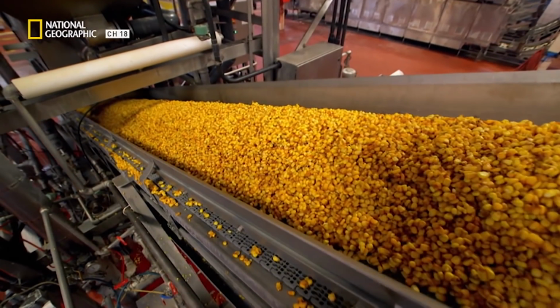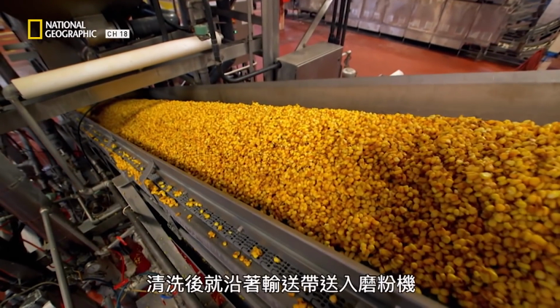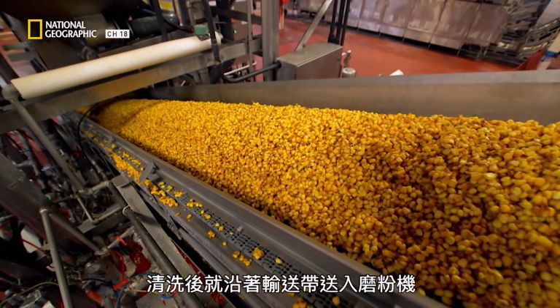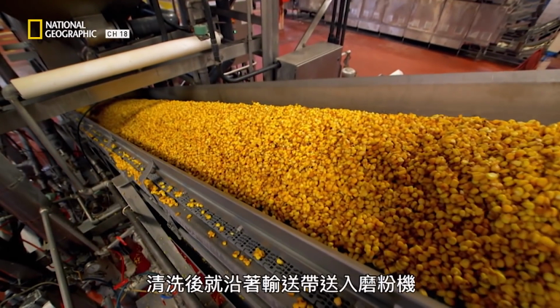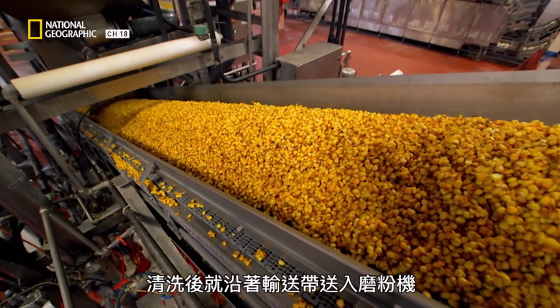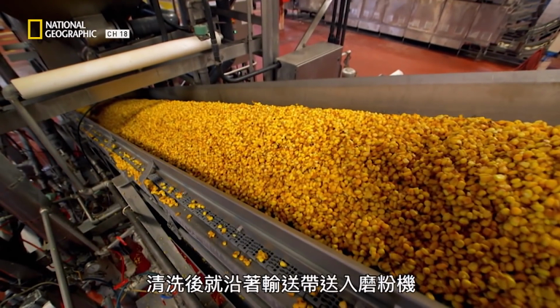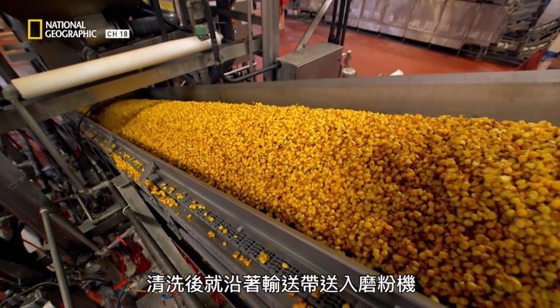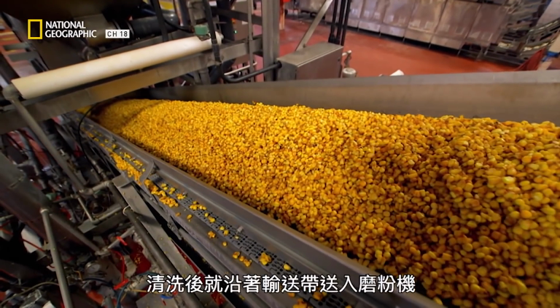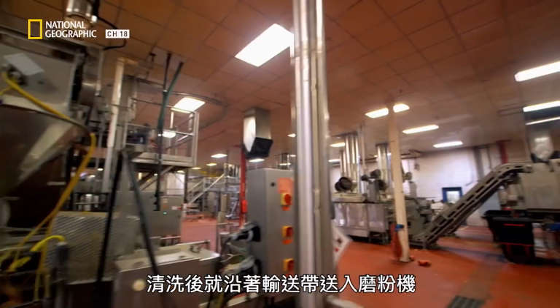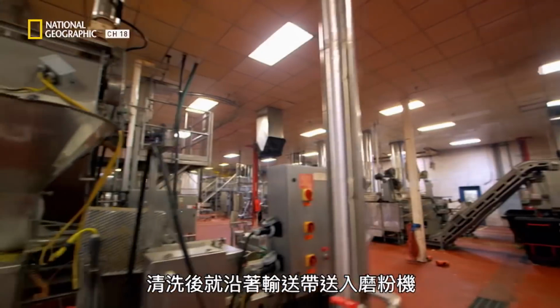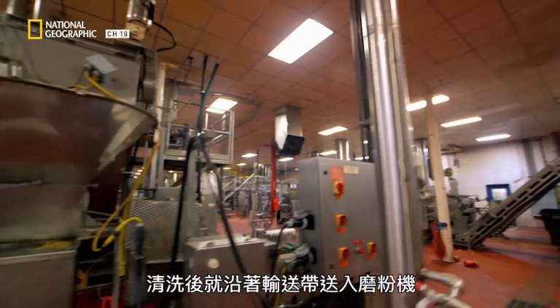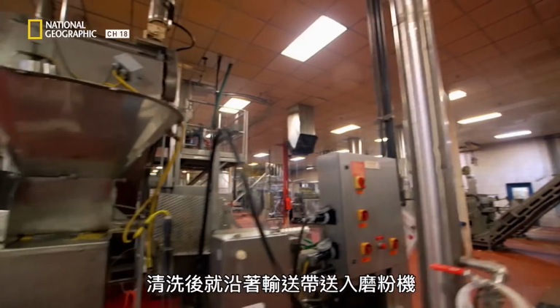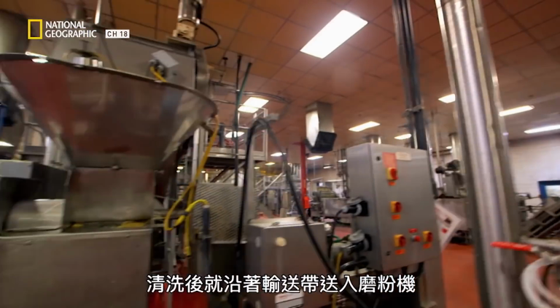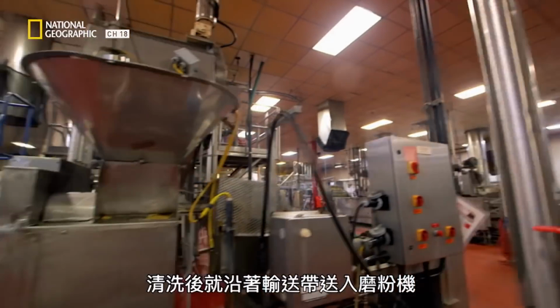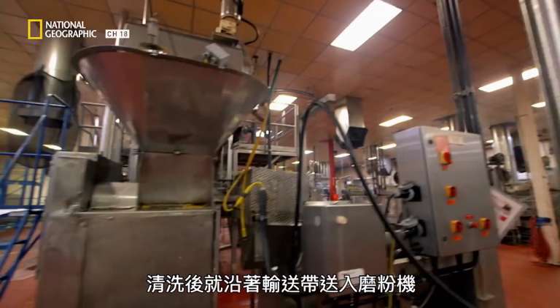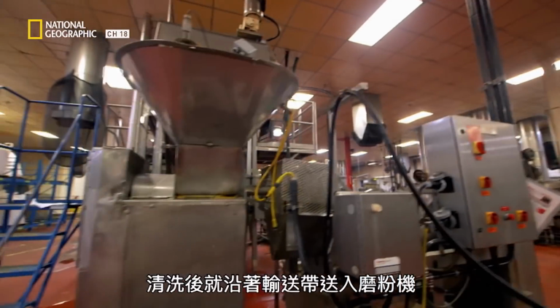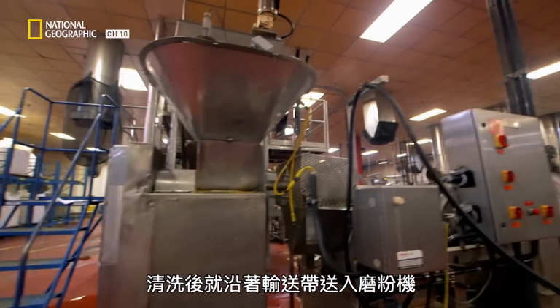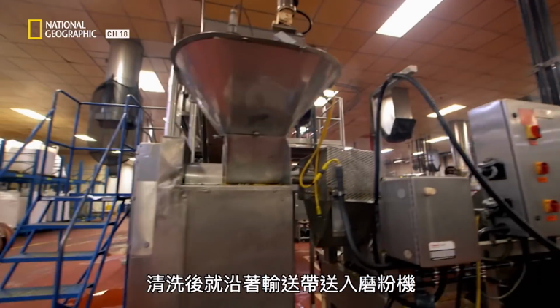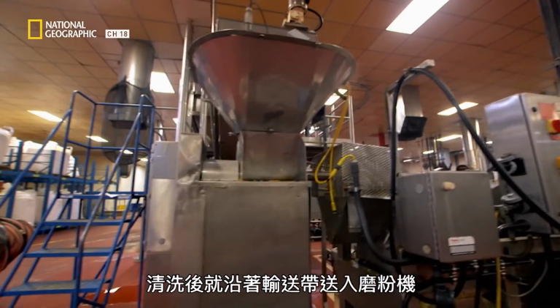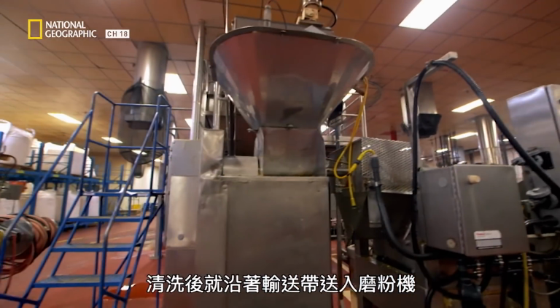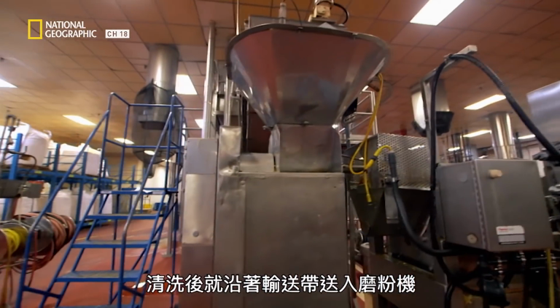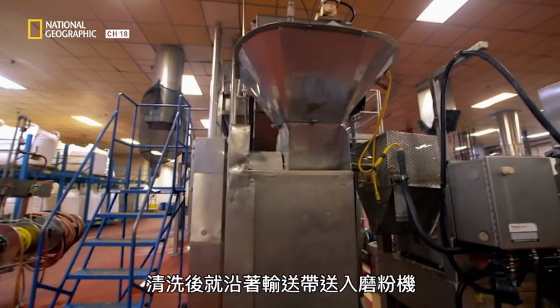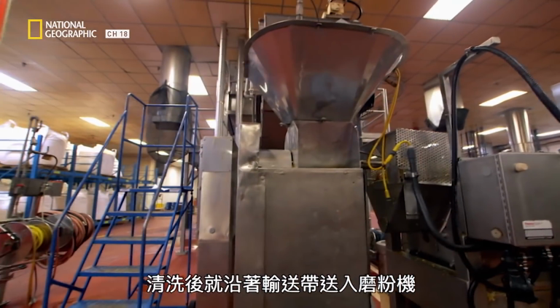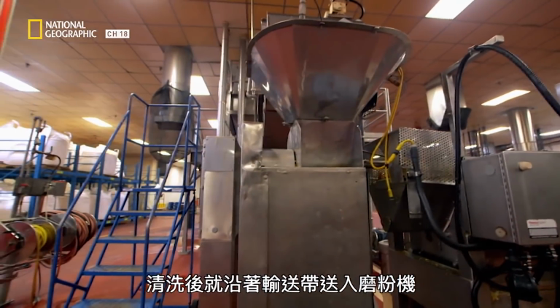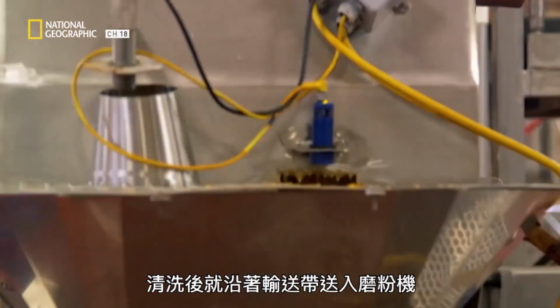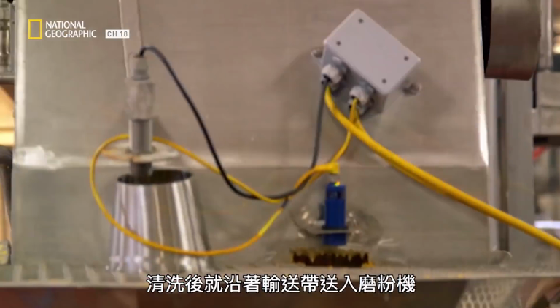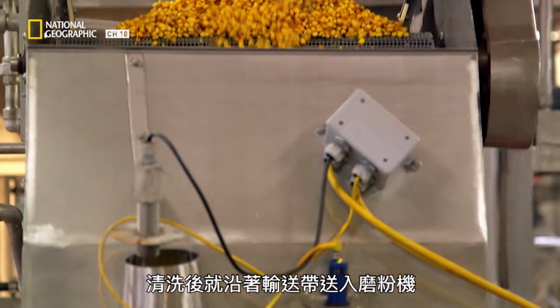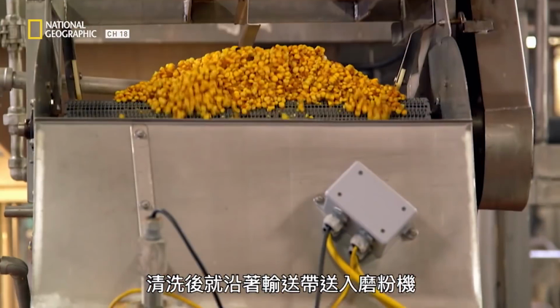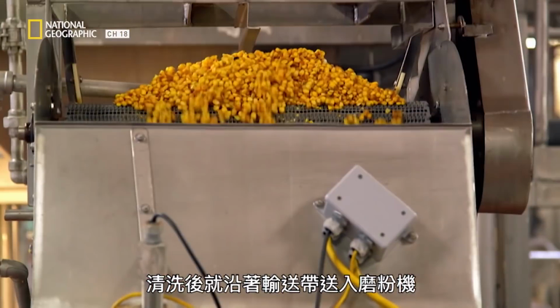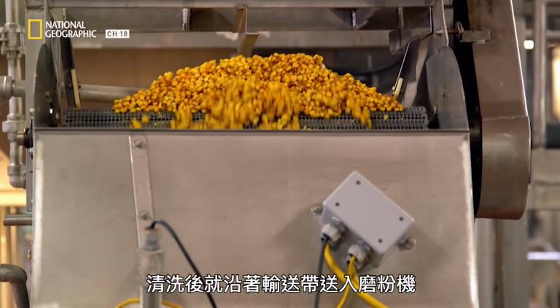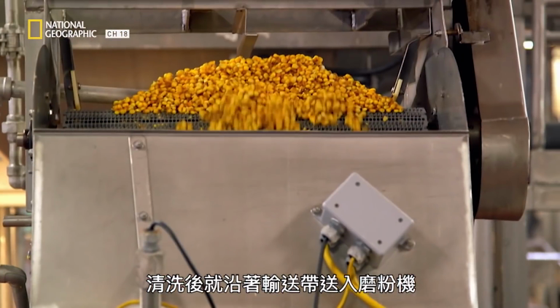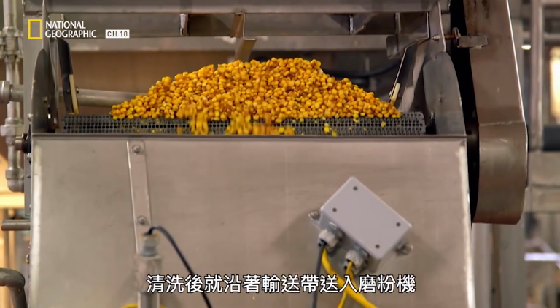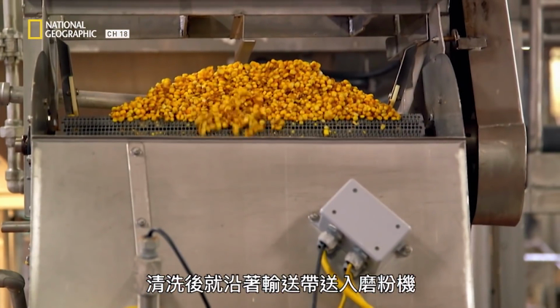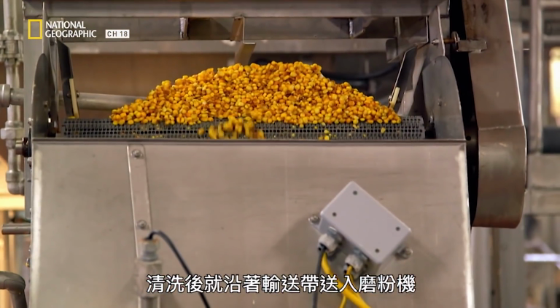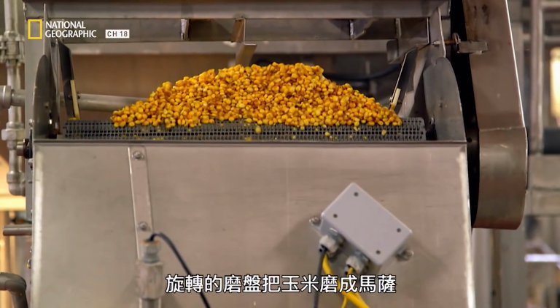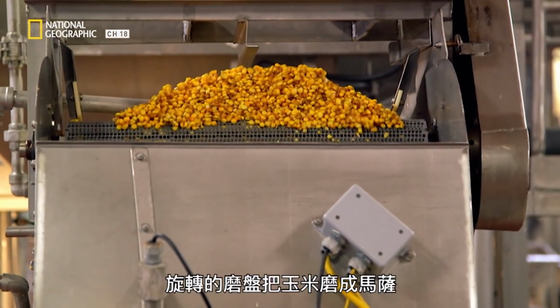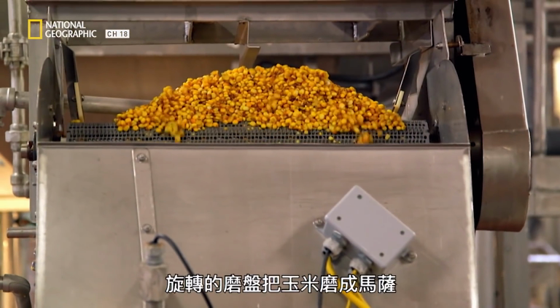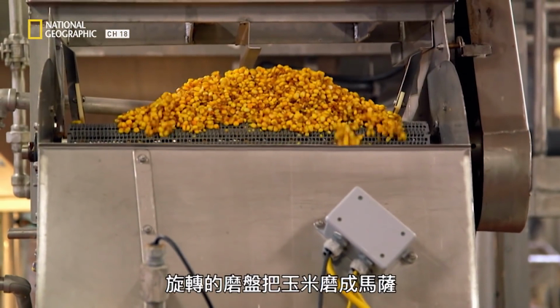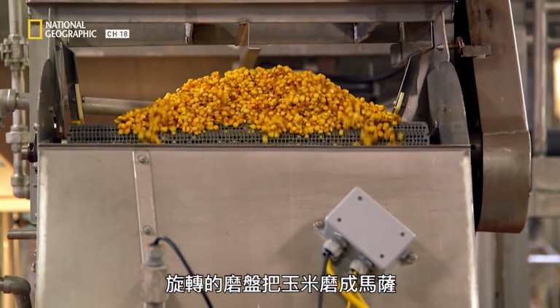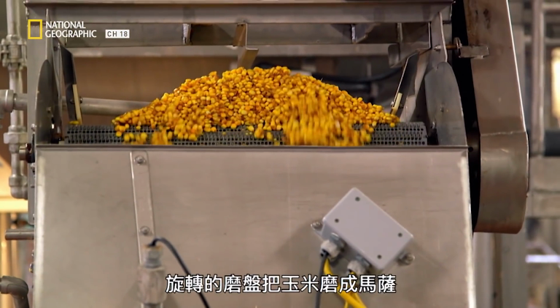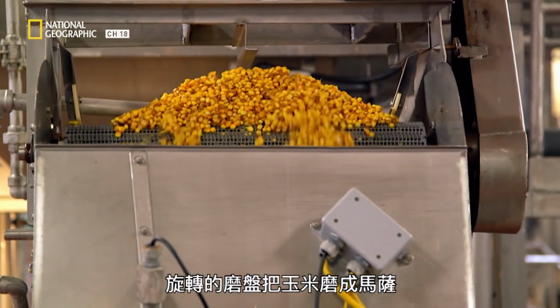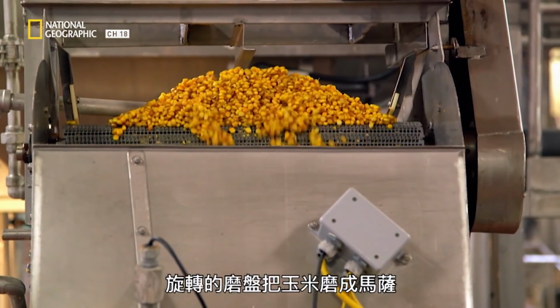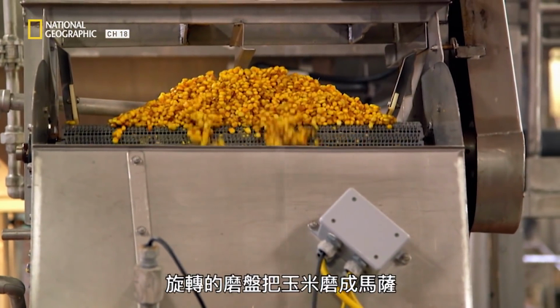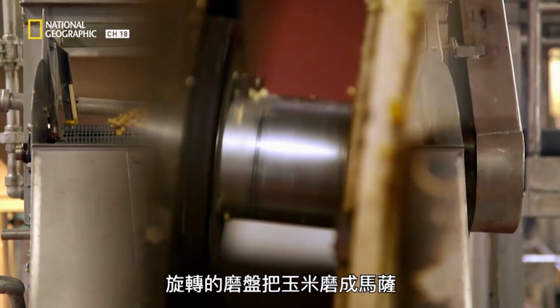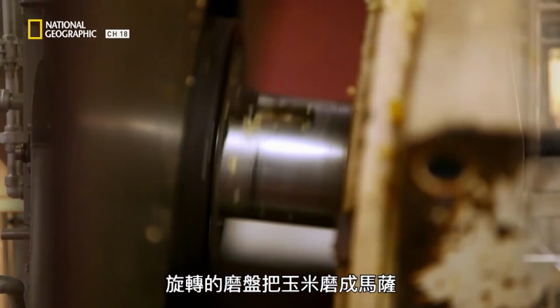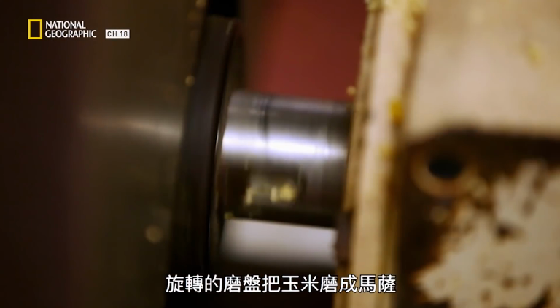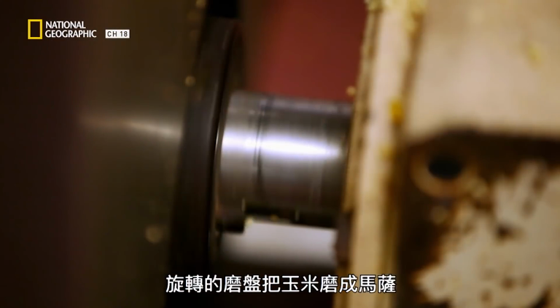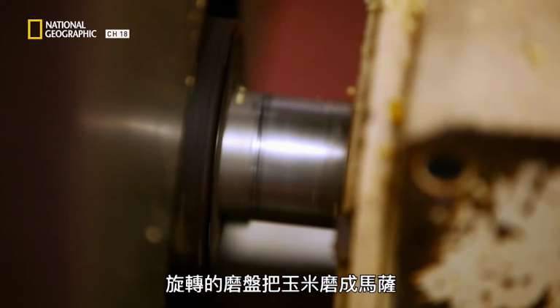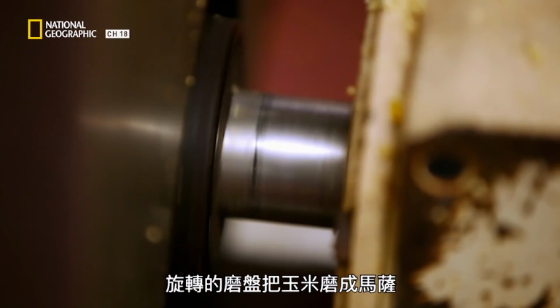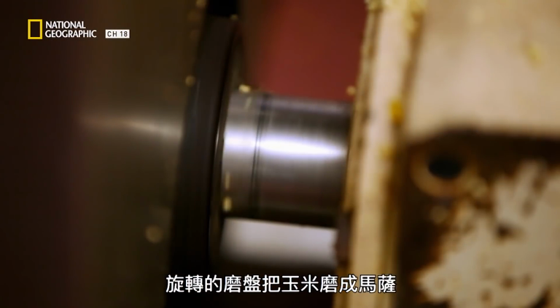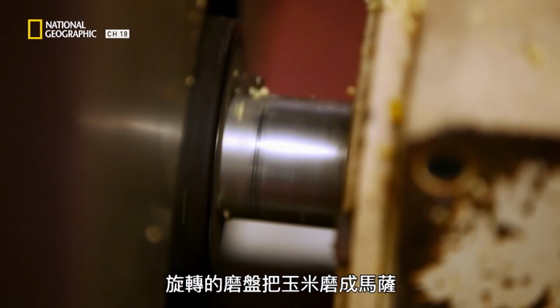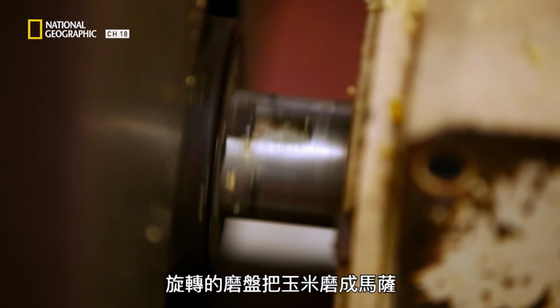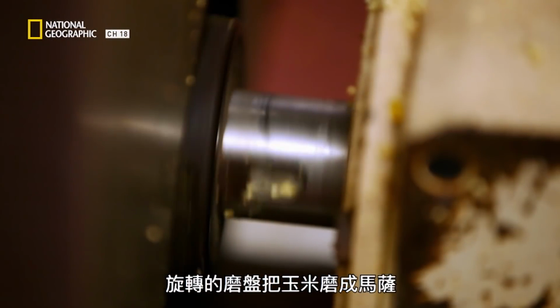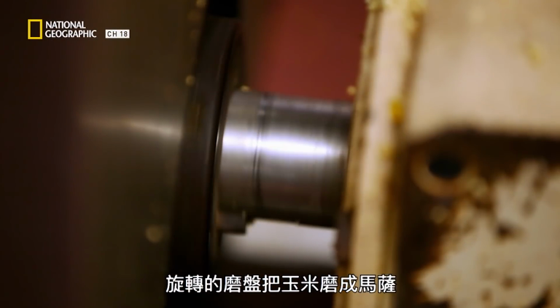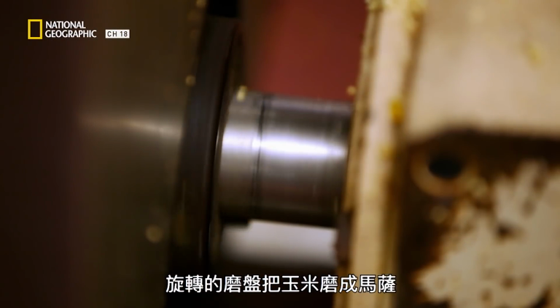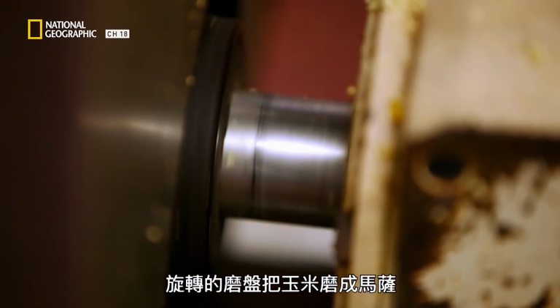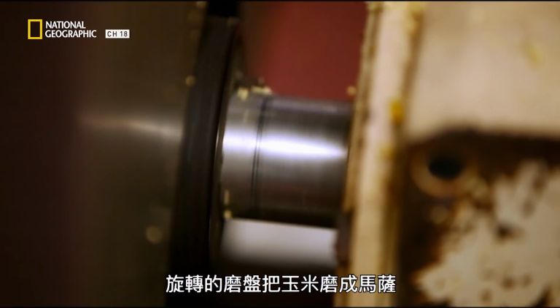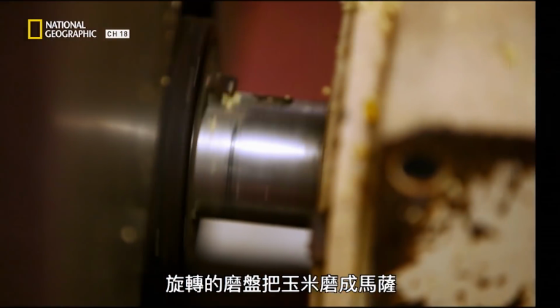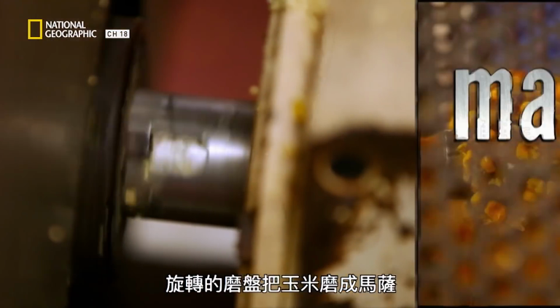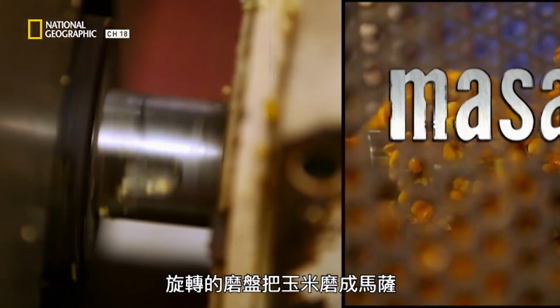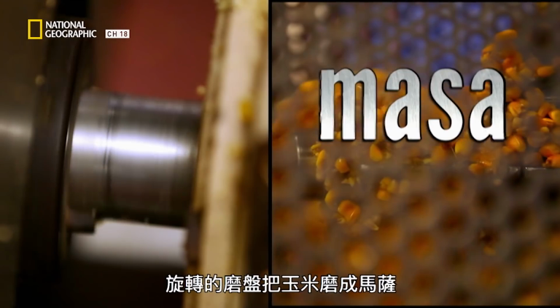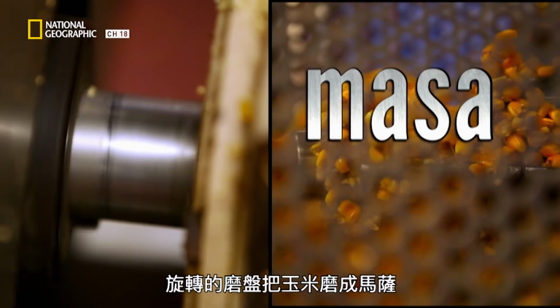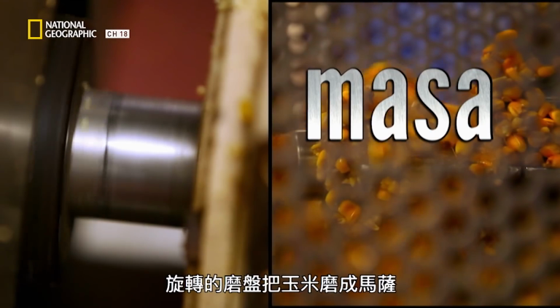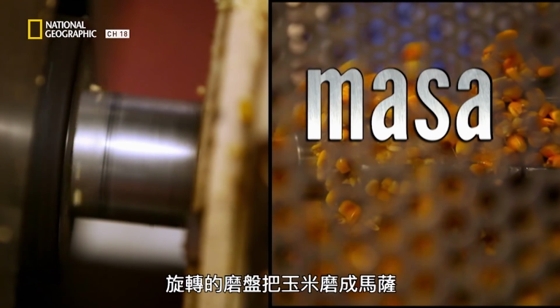After cleaning, it heads down a conveyor to the milling machine, where spinning millstones grind the corn into a masa.